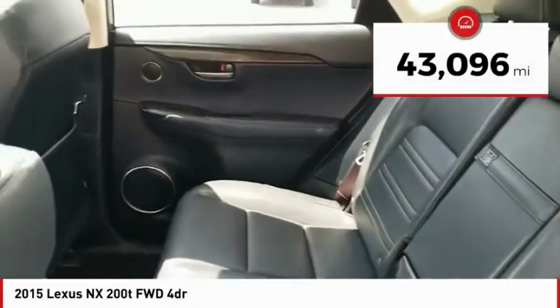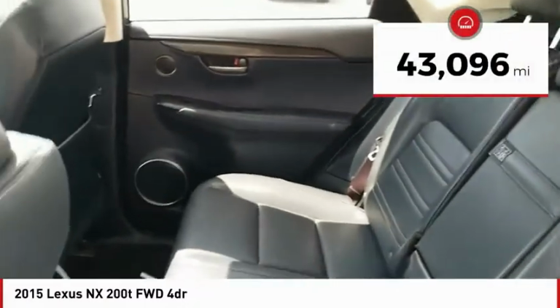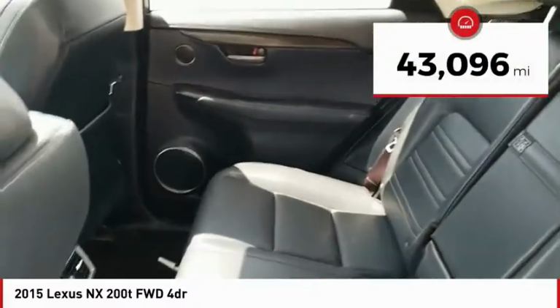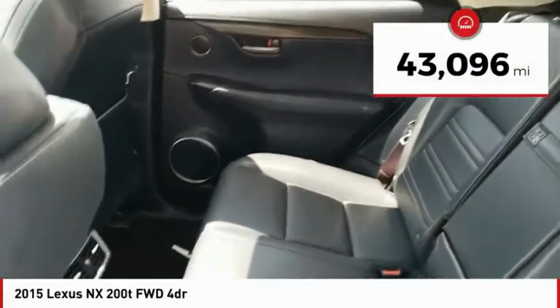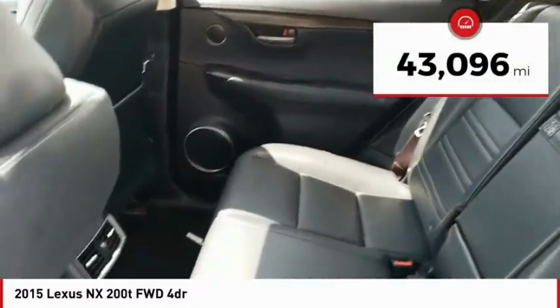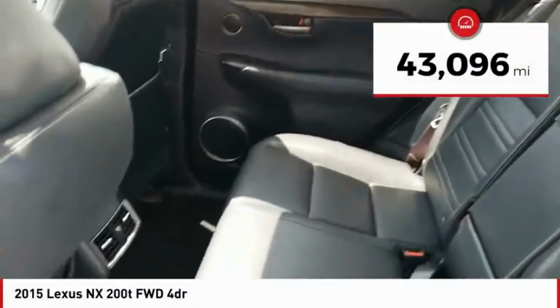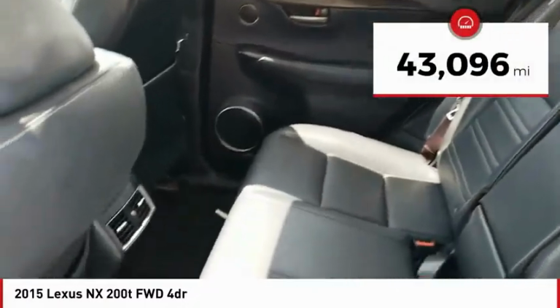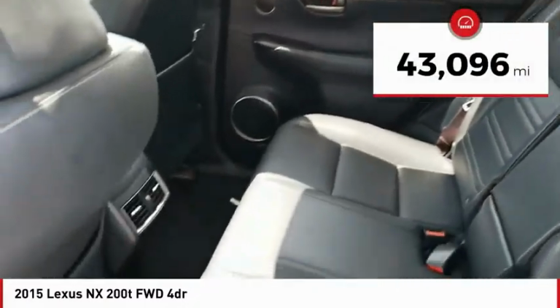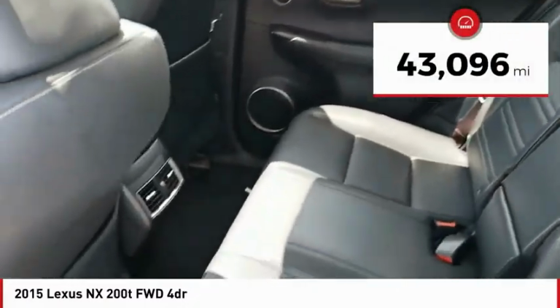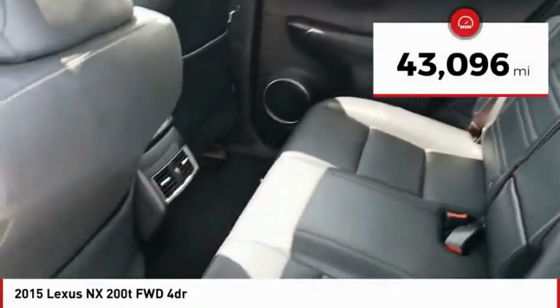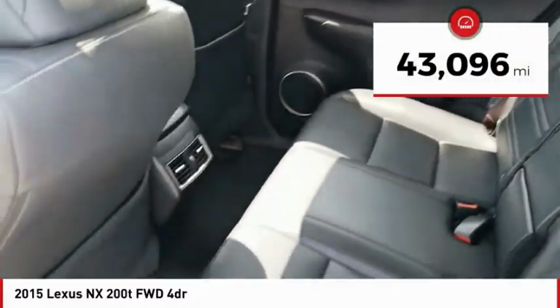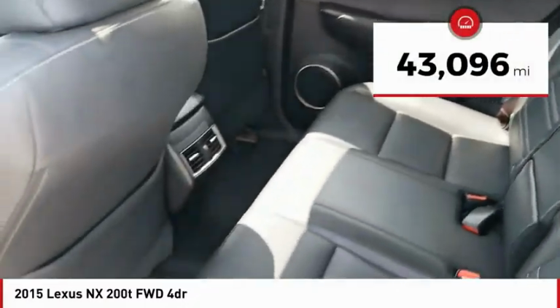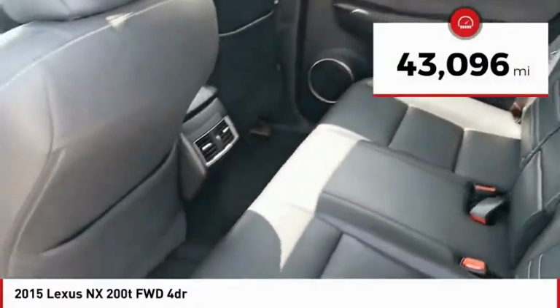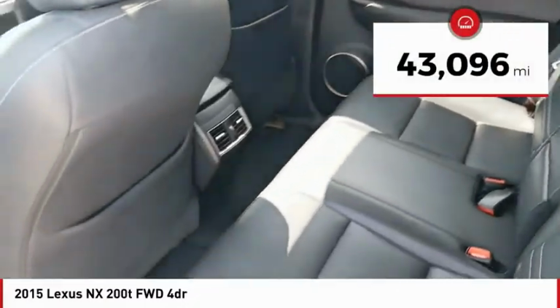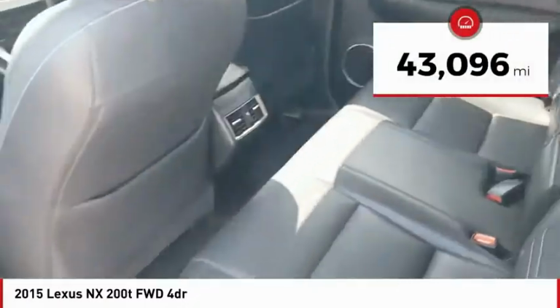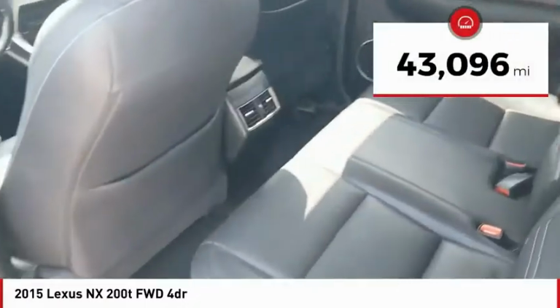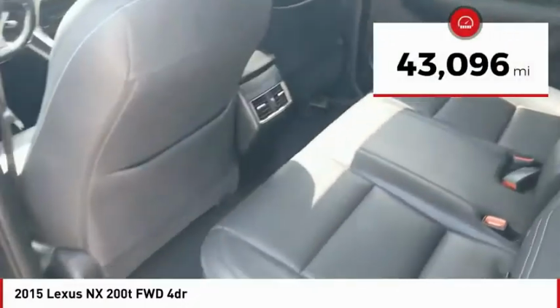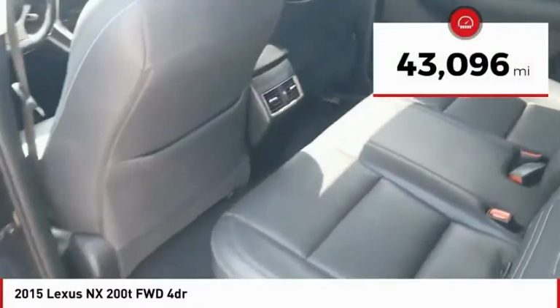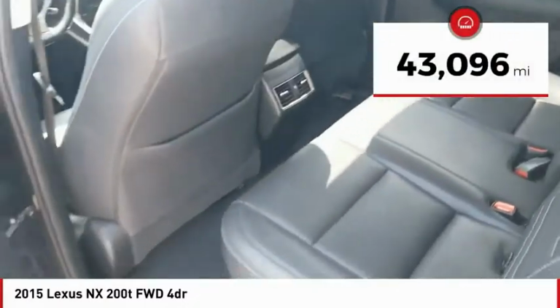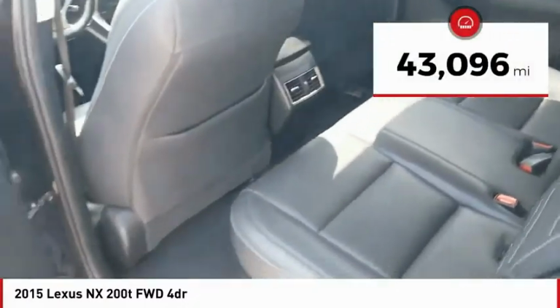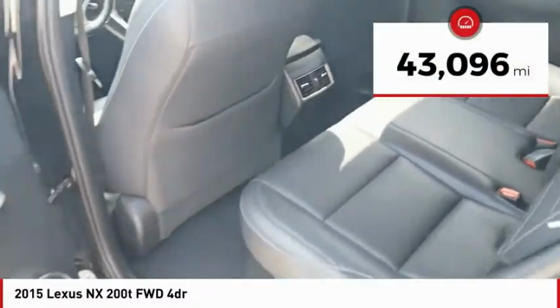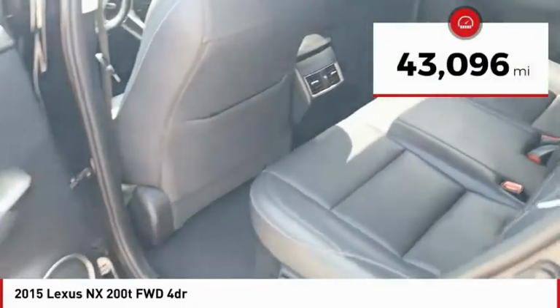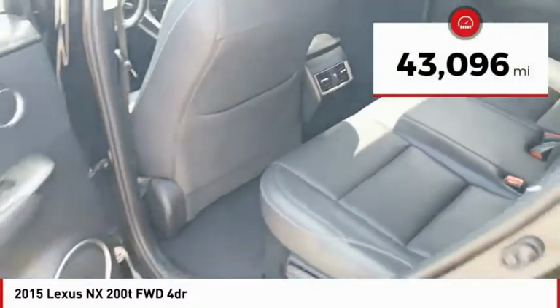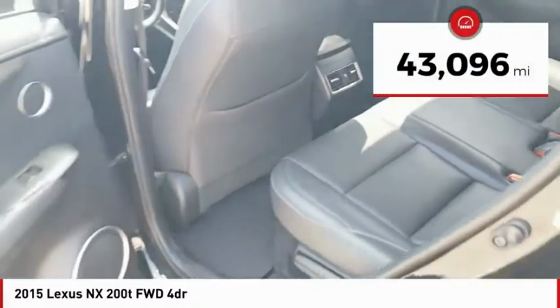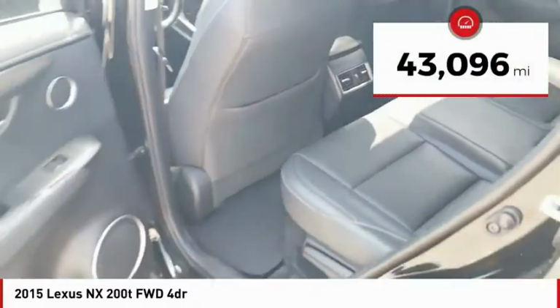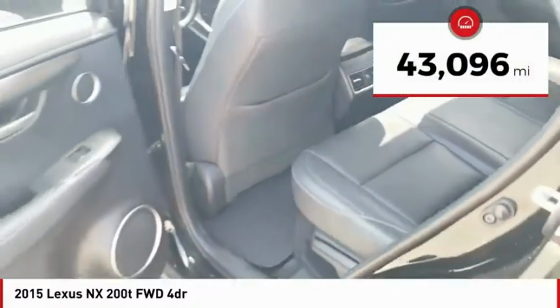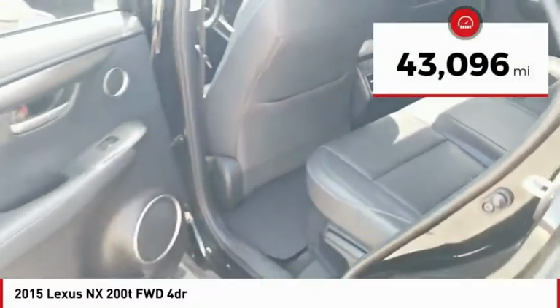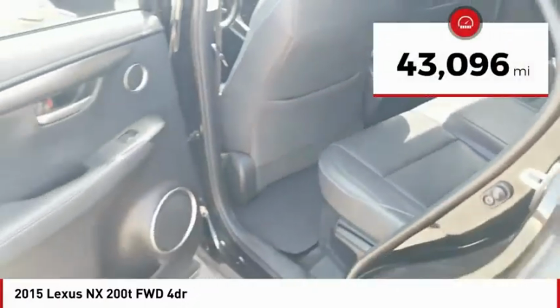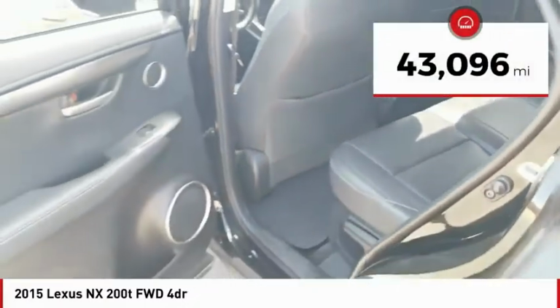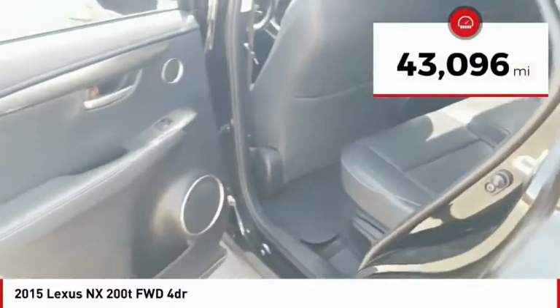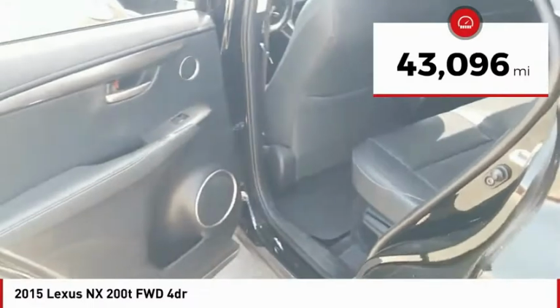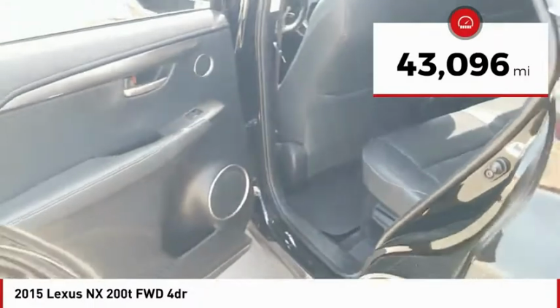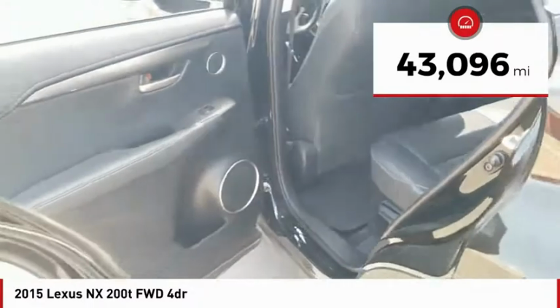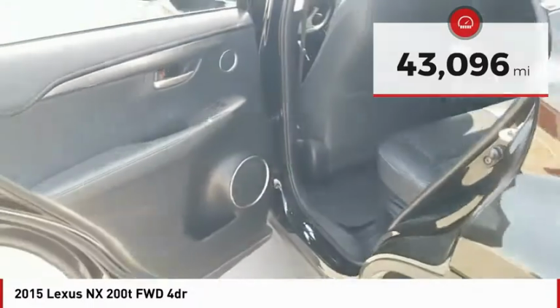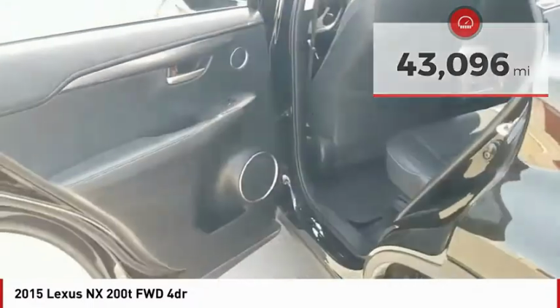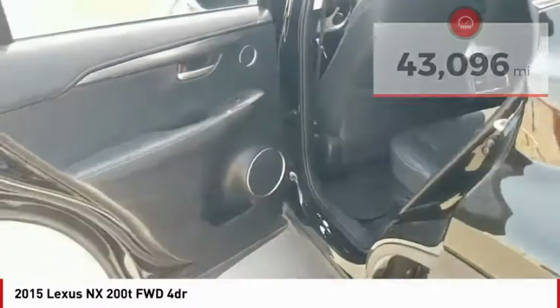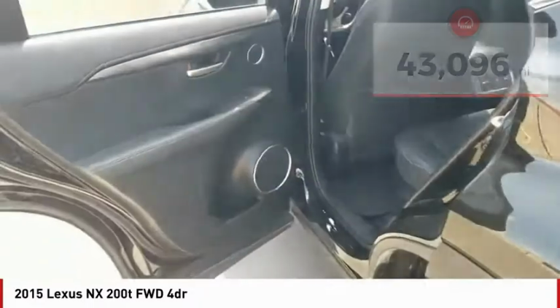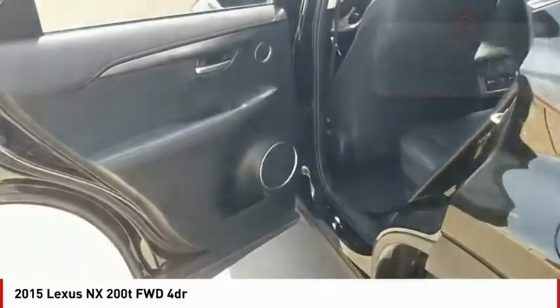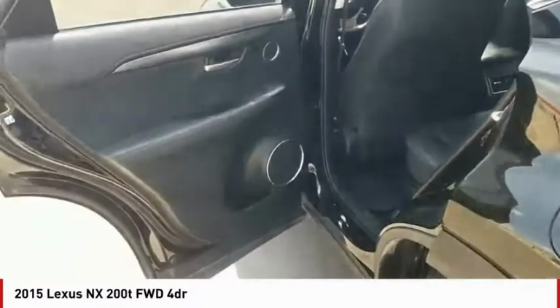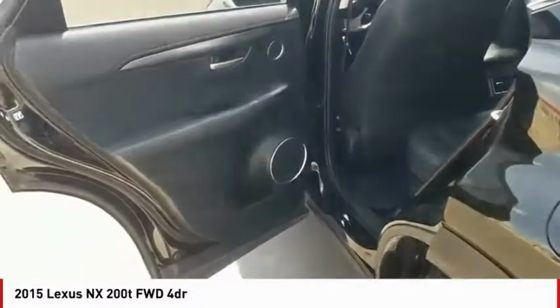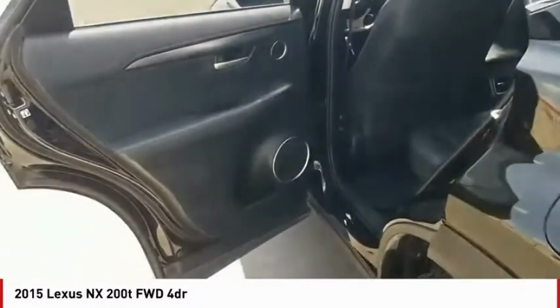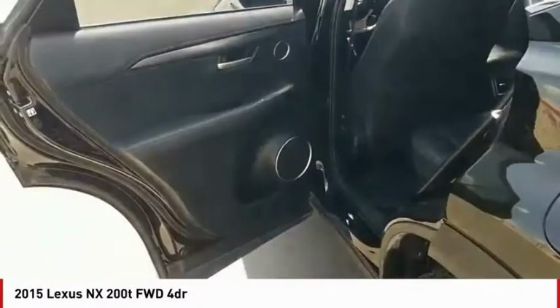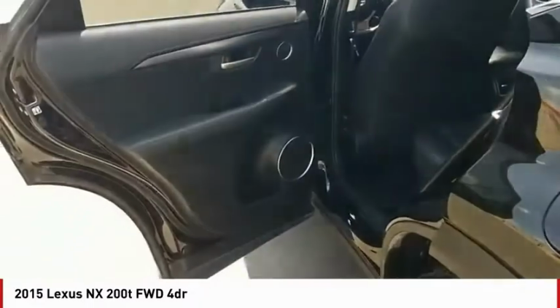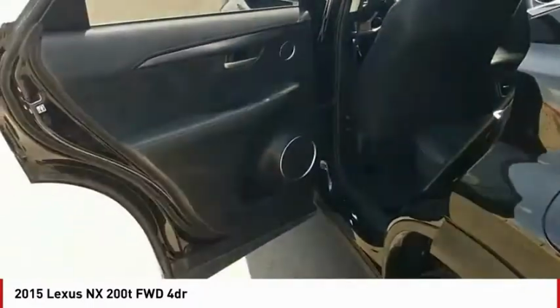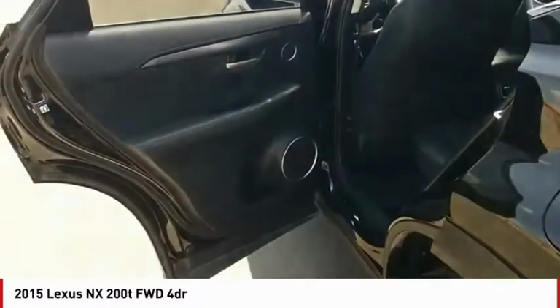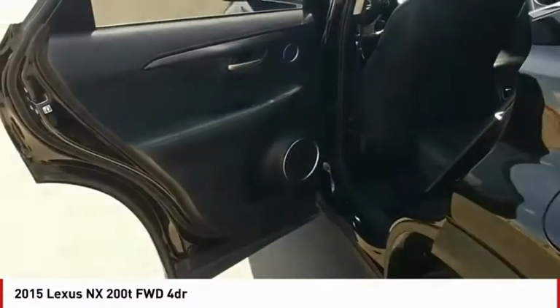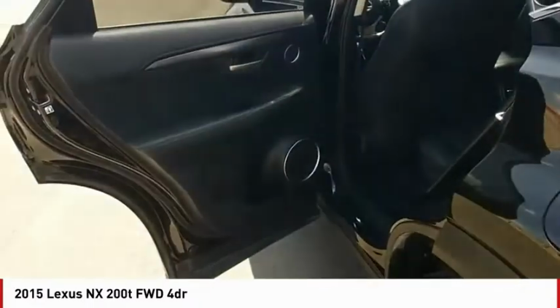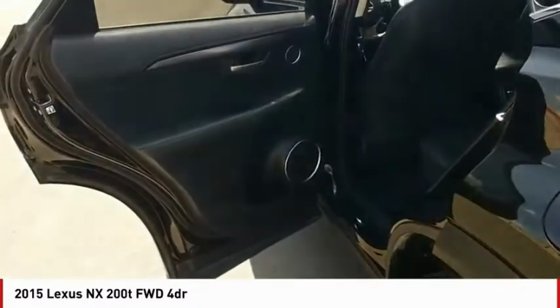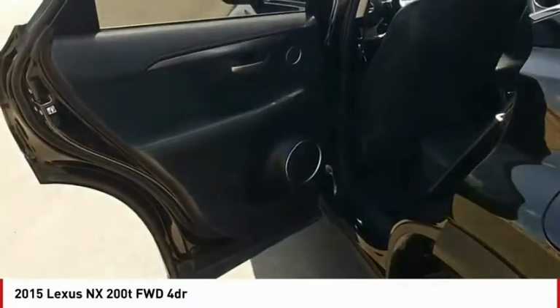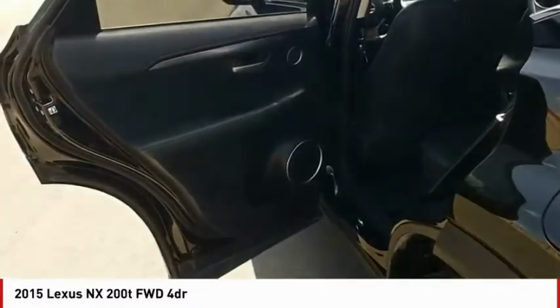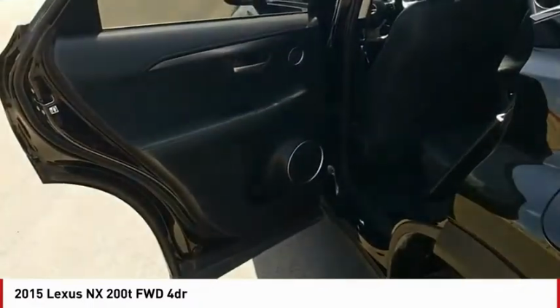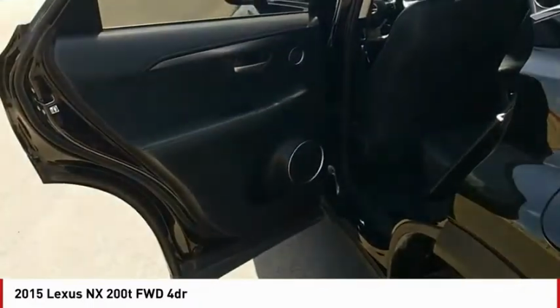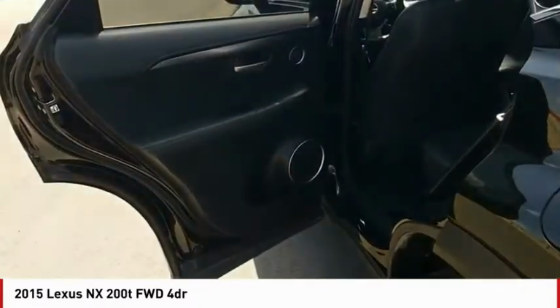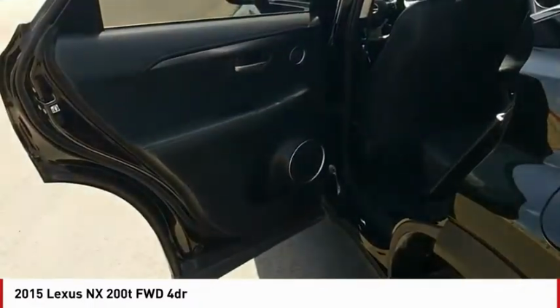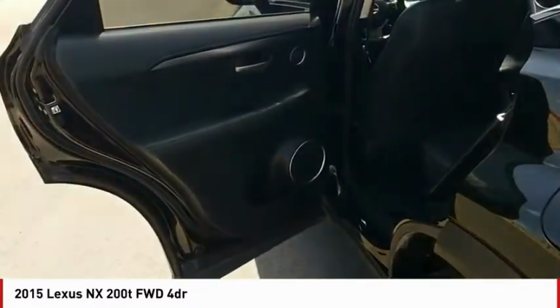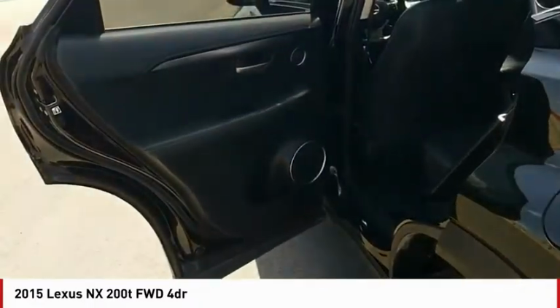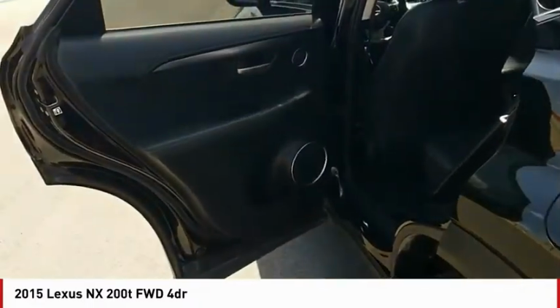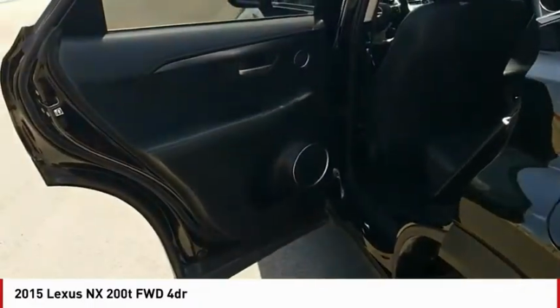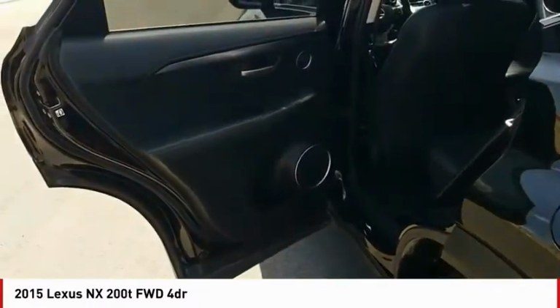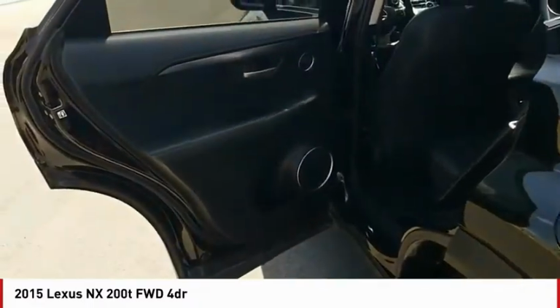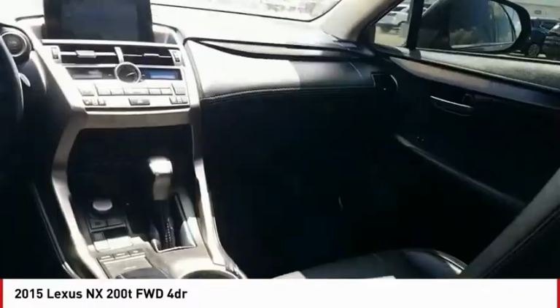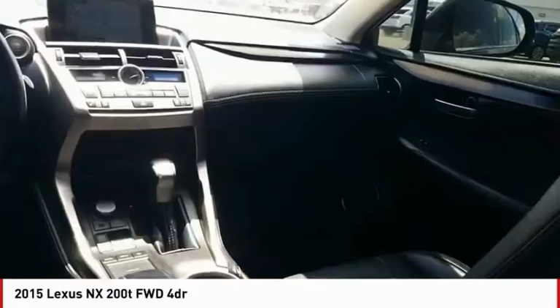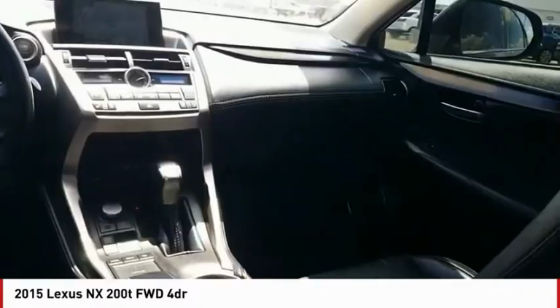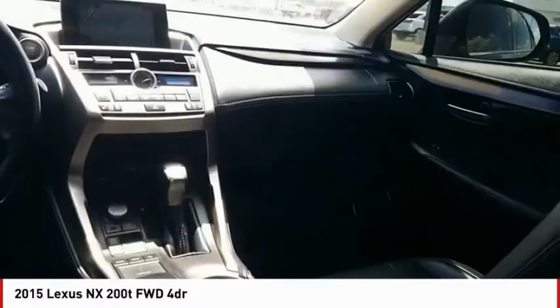This vehicle has less than 45,000 miles. Drive away with a great deal on this vehicle. Call or stop in today.